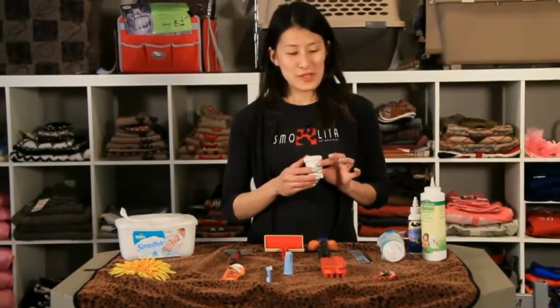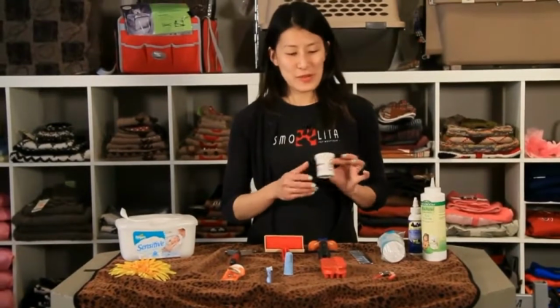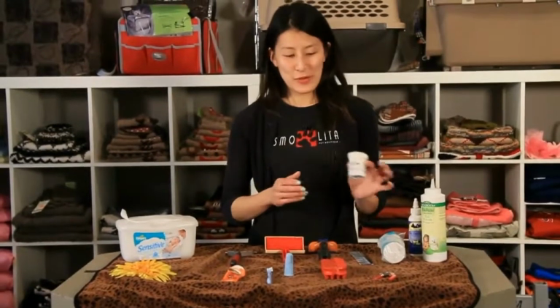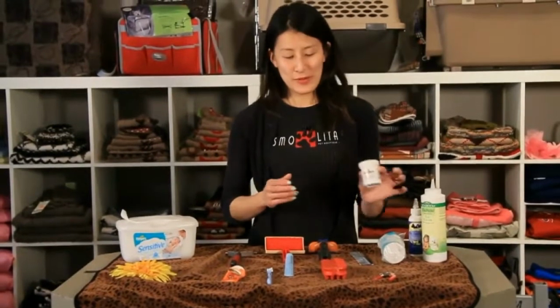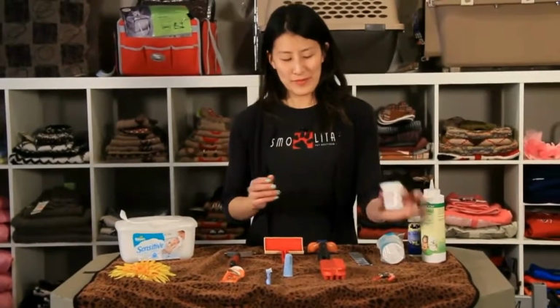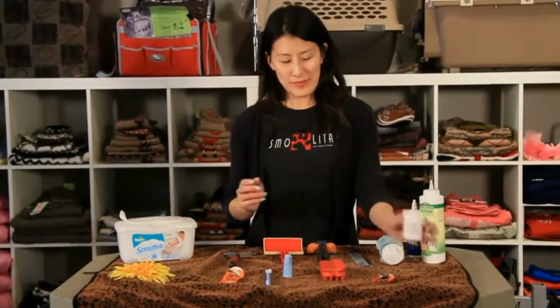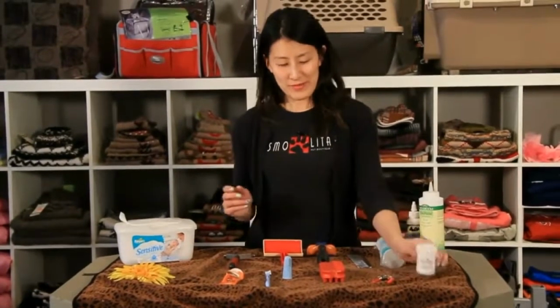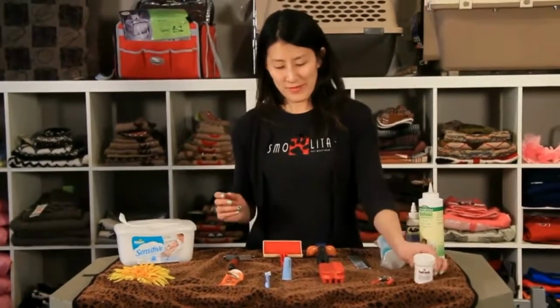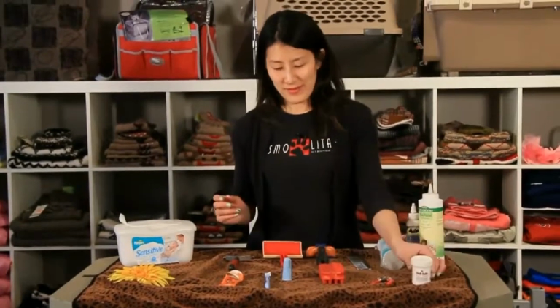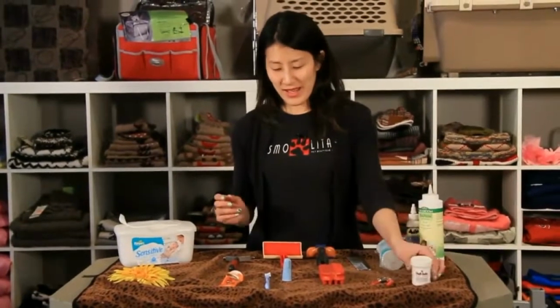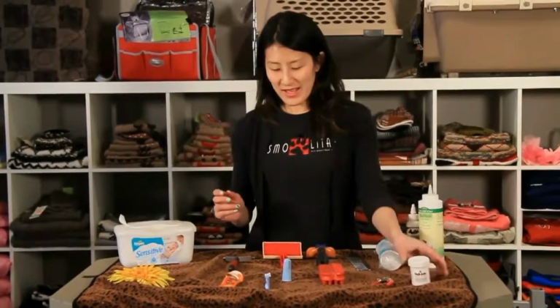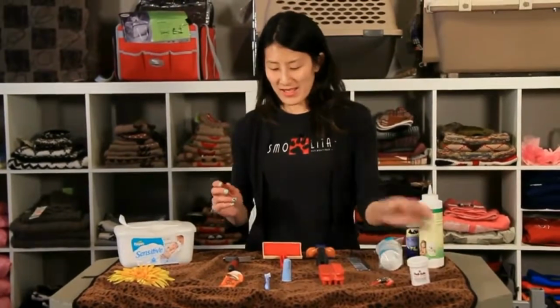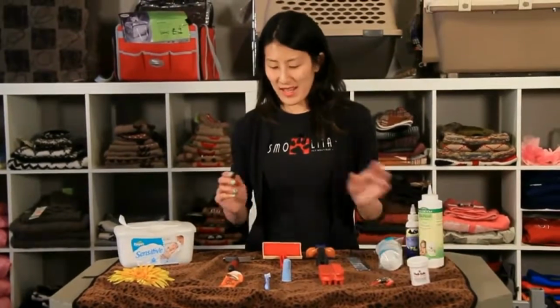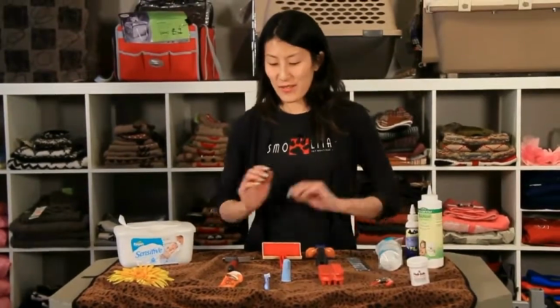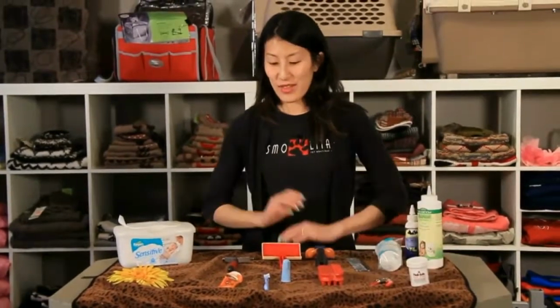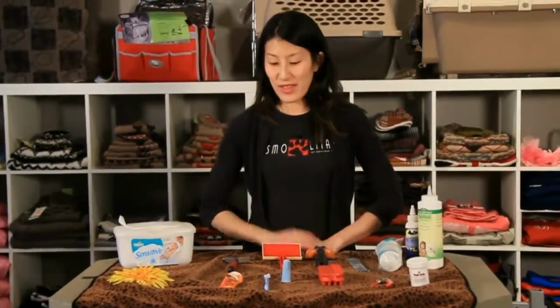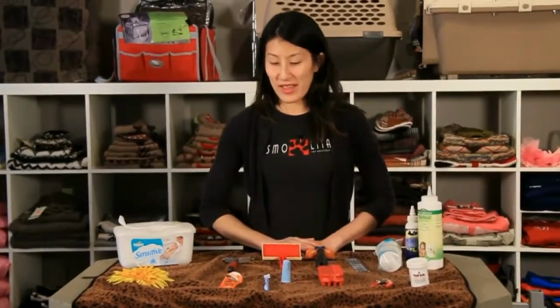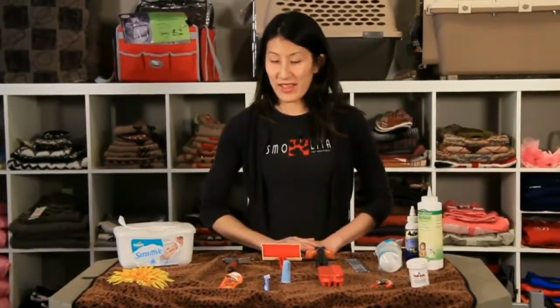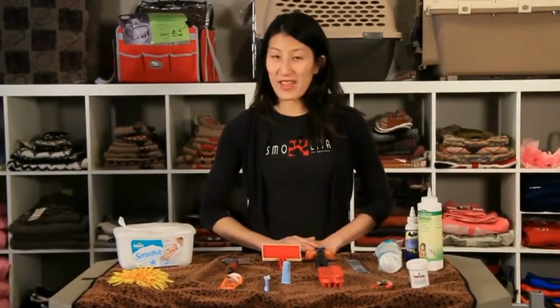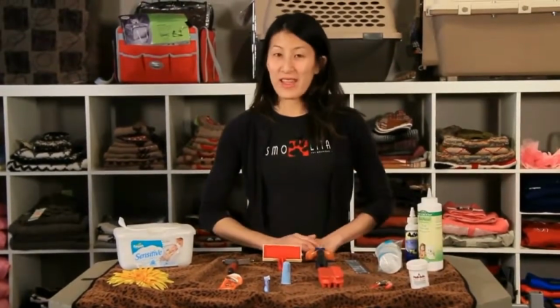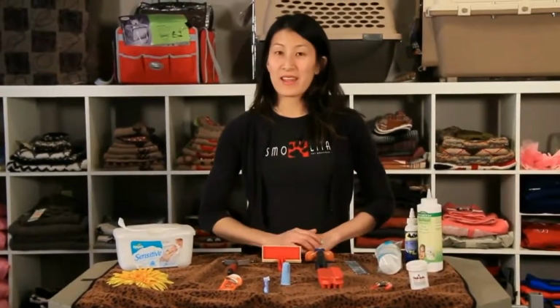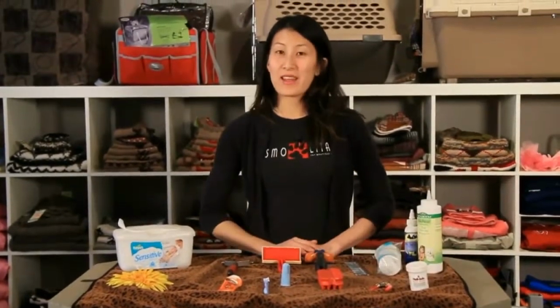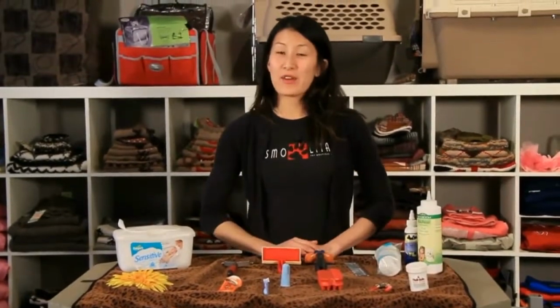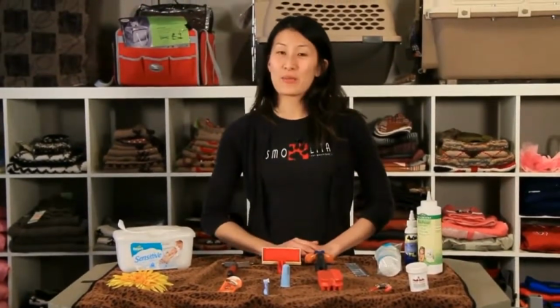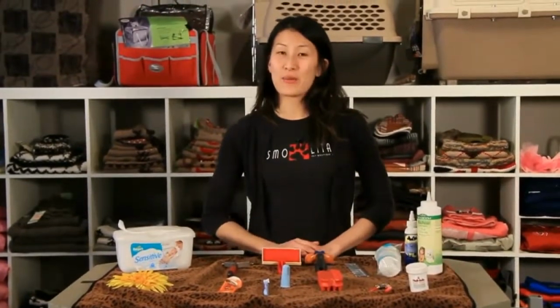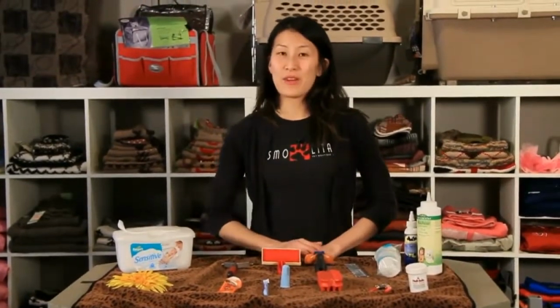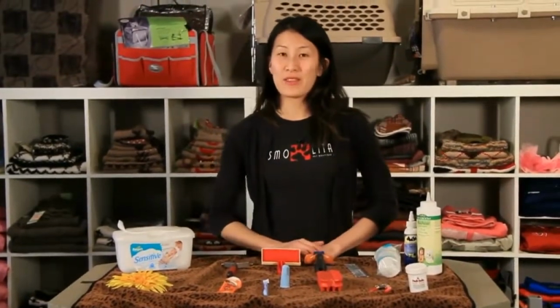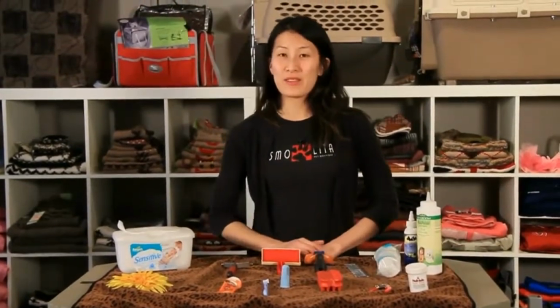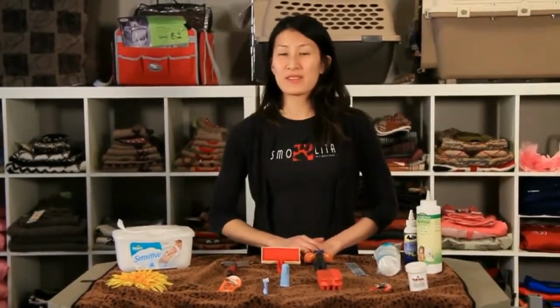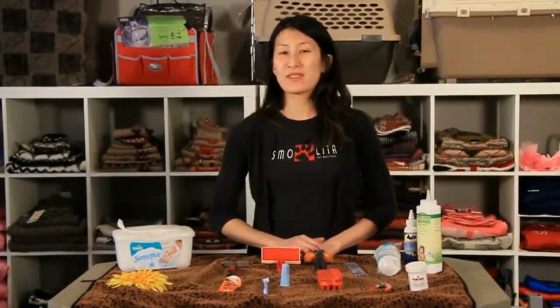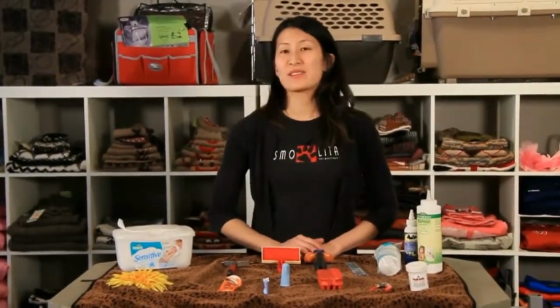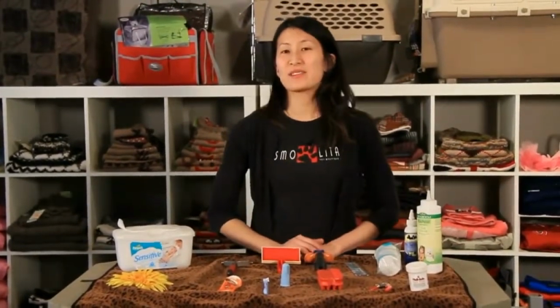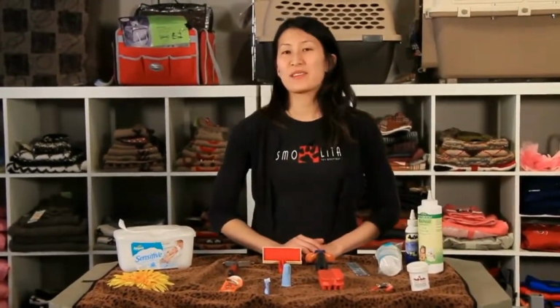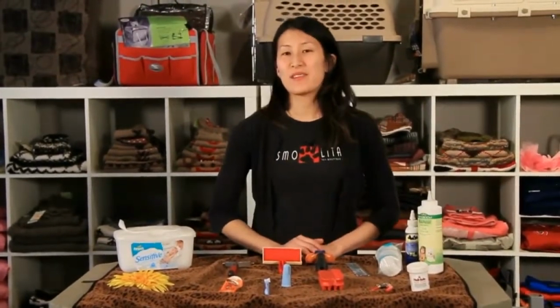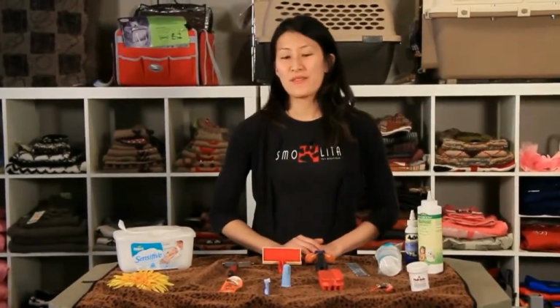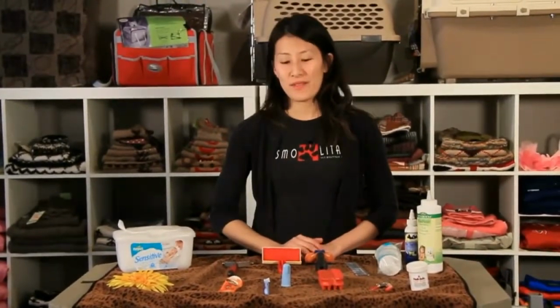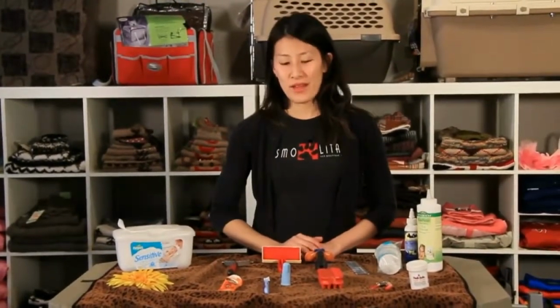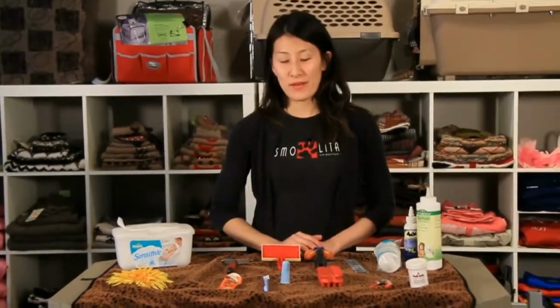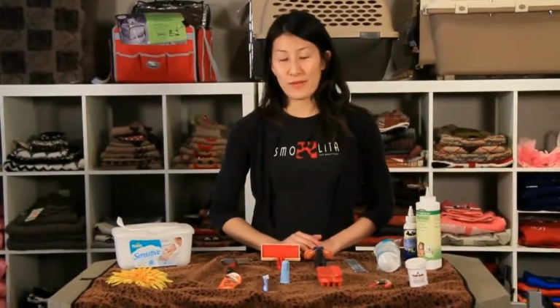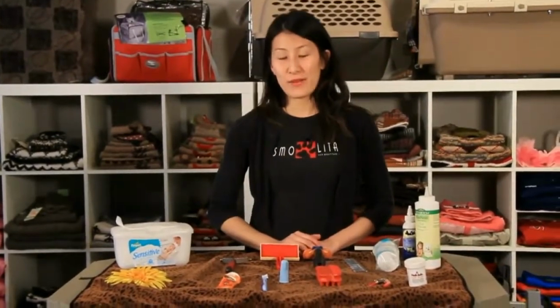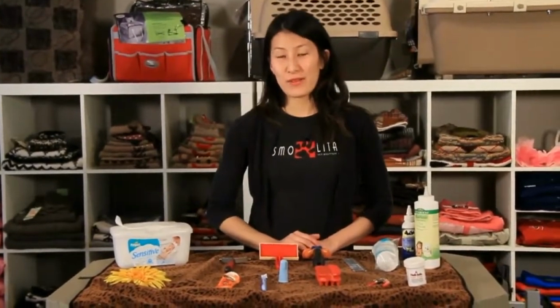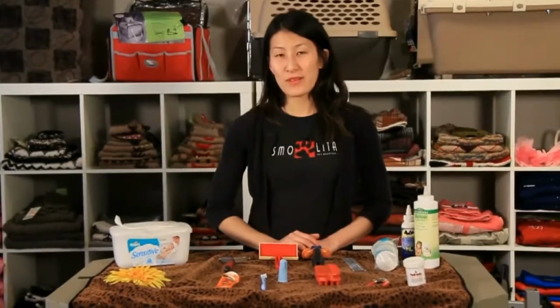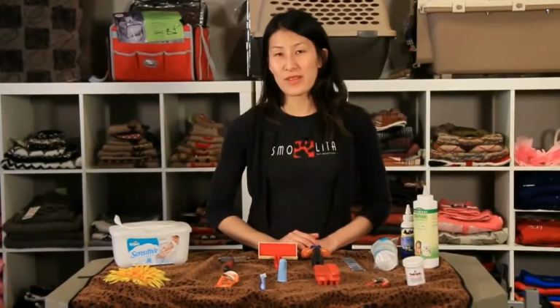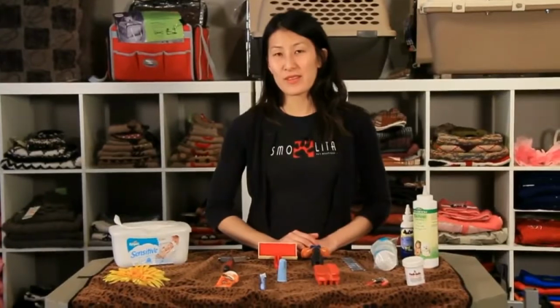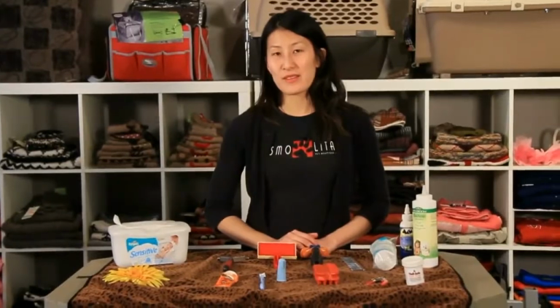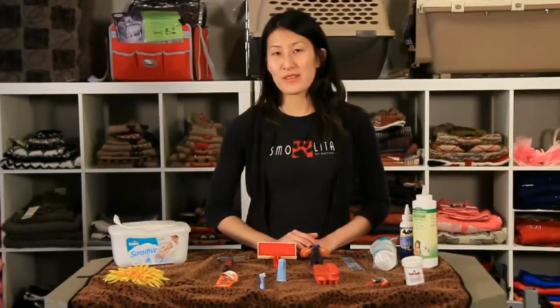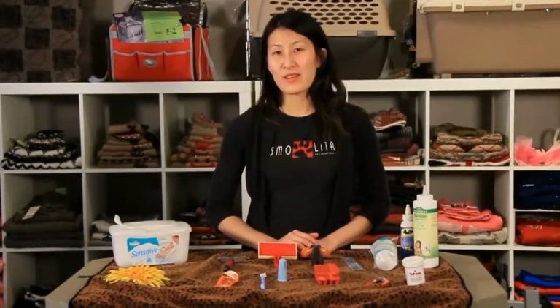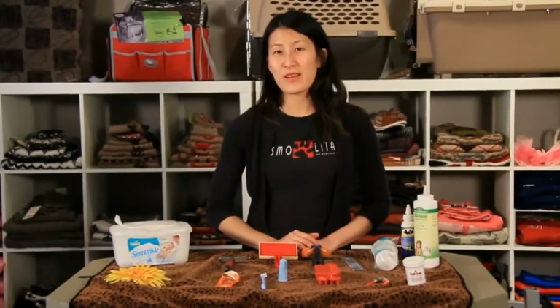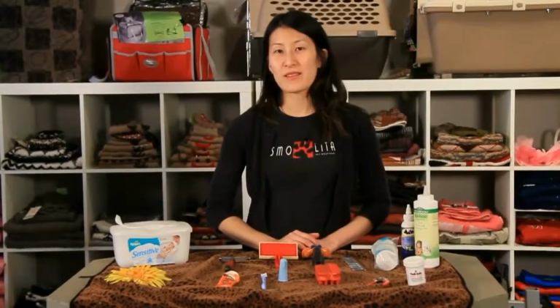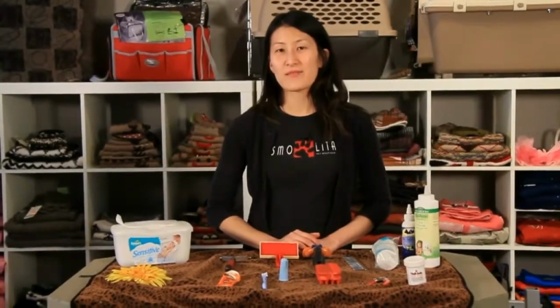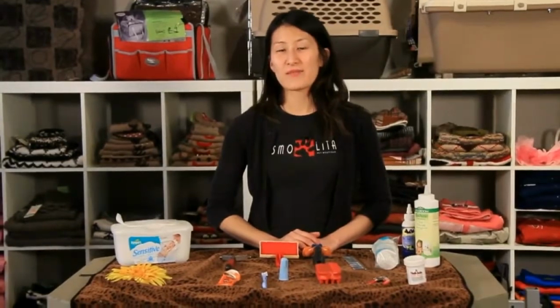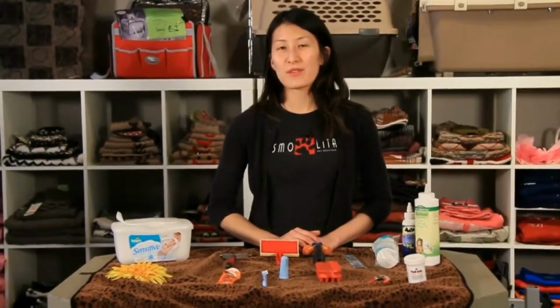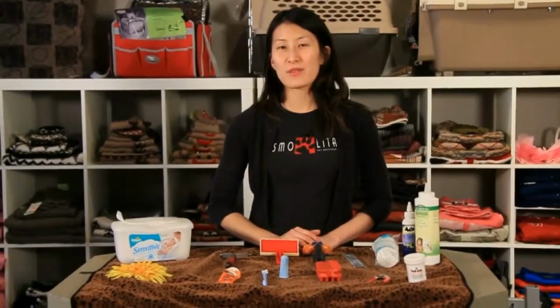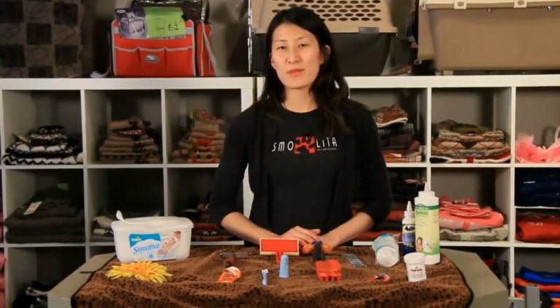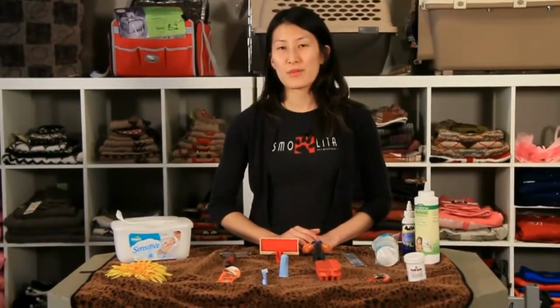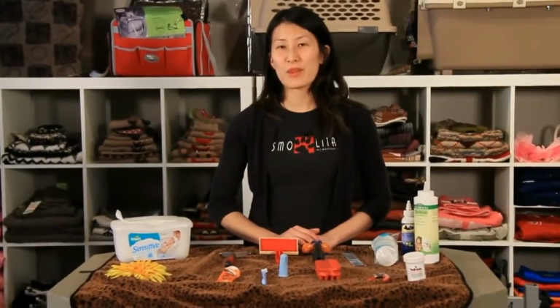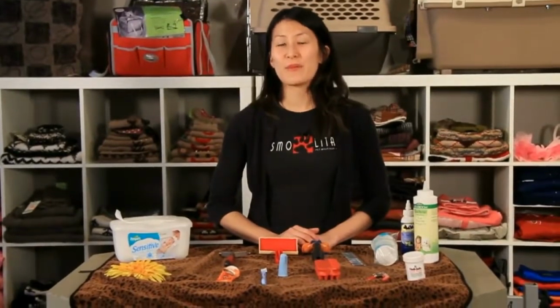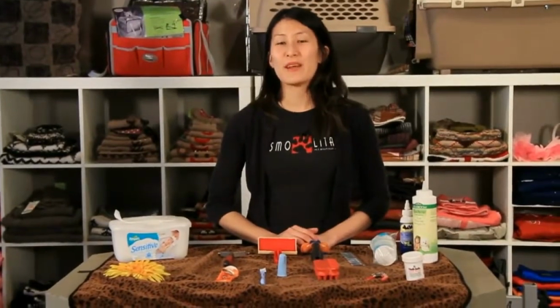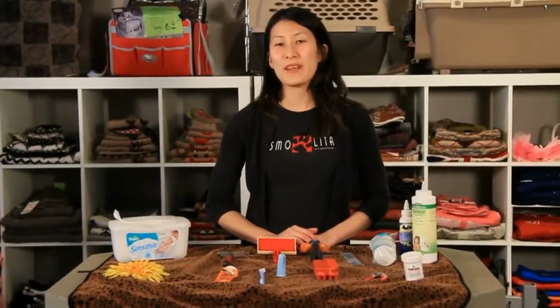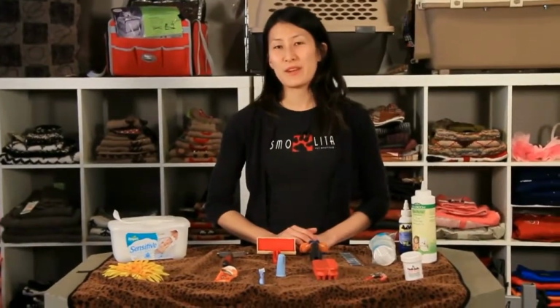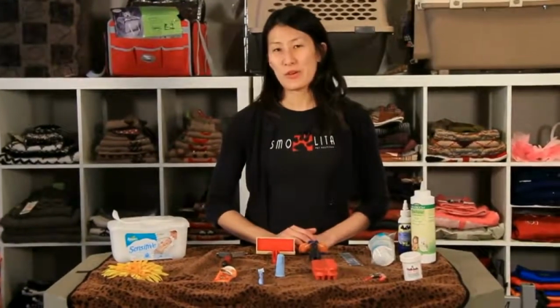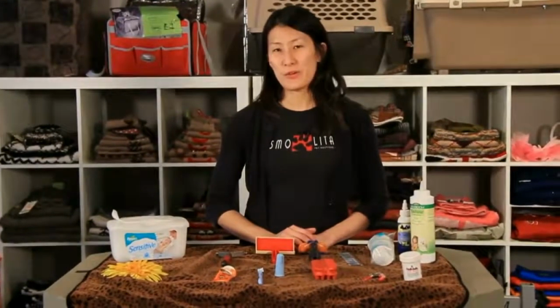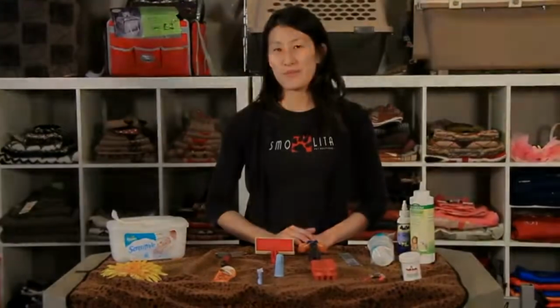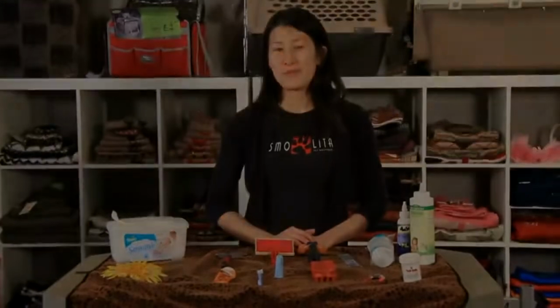So that's everything and I hope you find this helpful in grooming your pet at home.